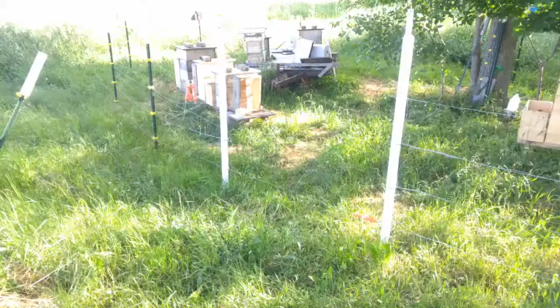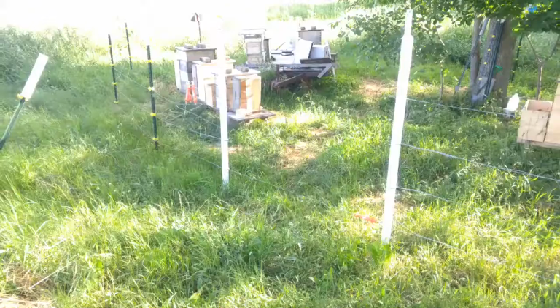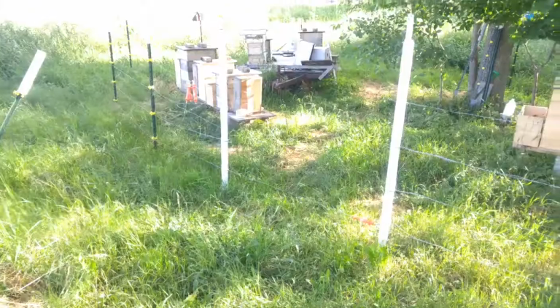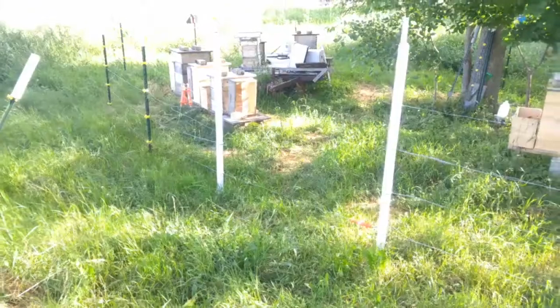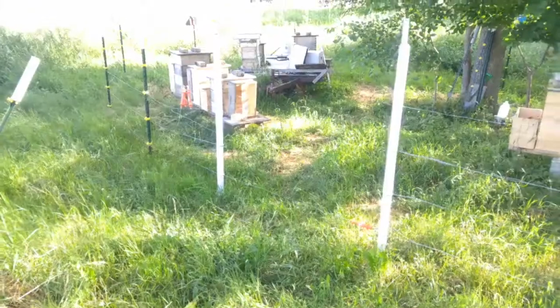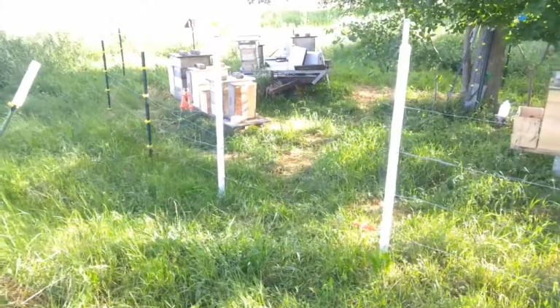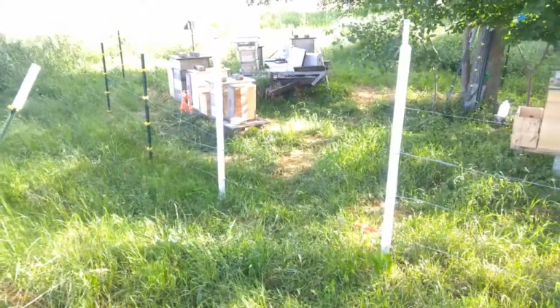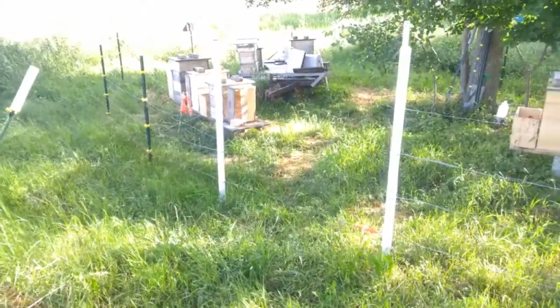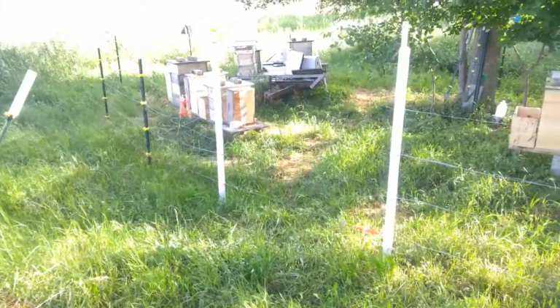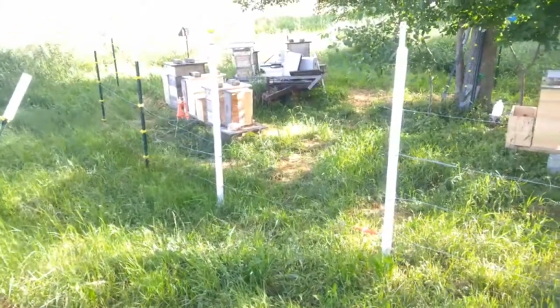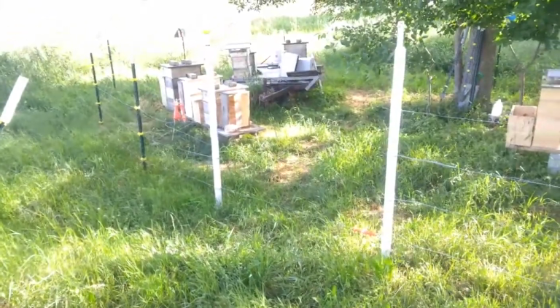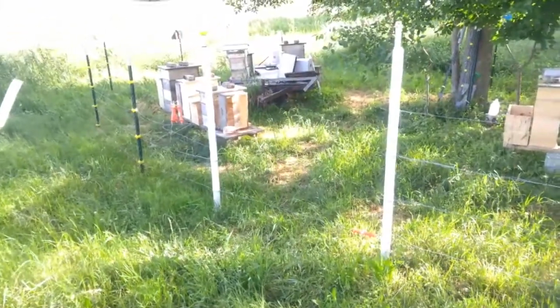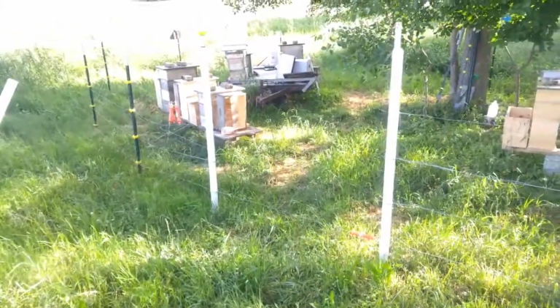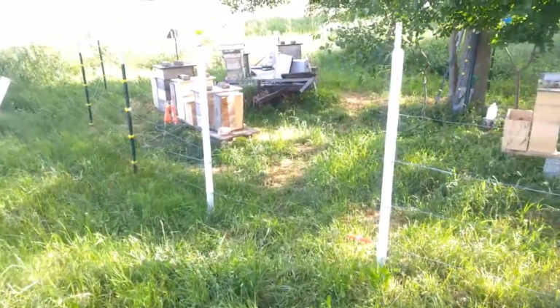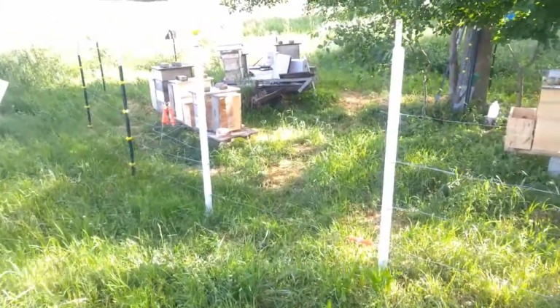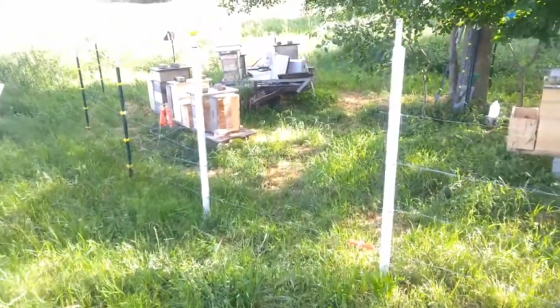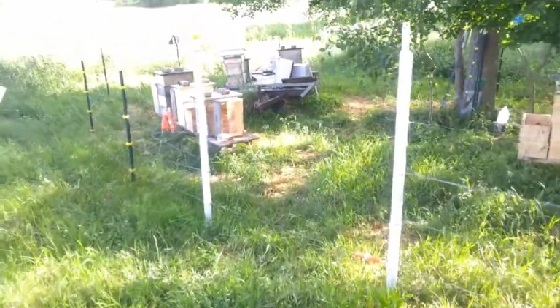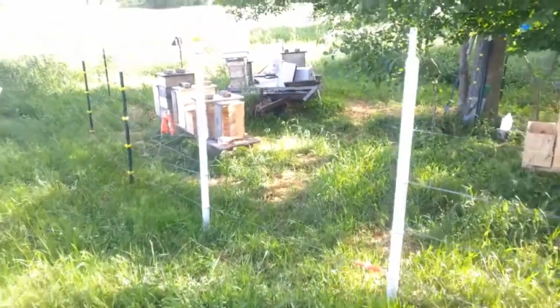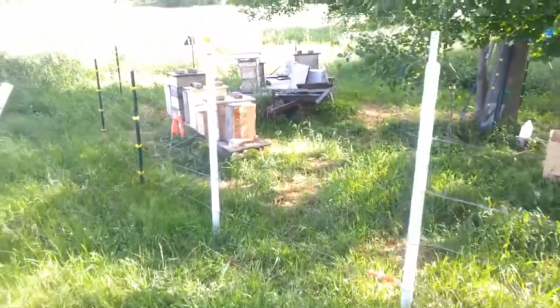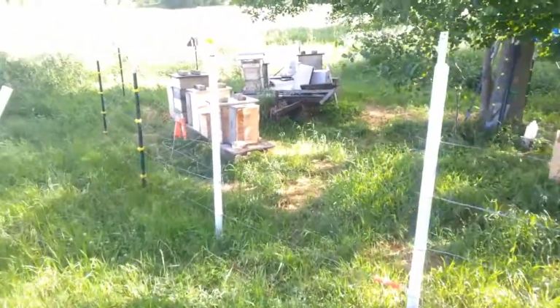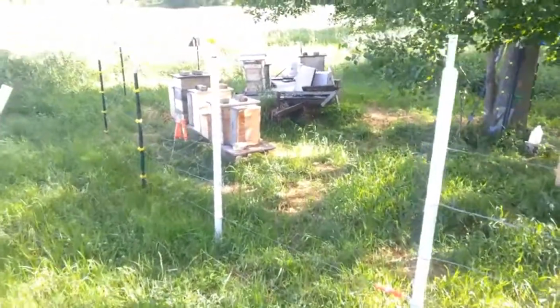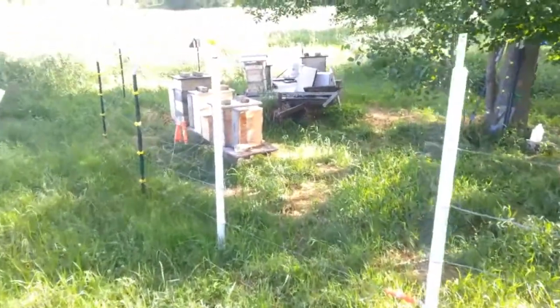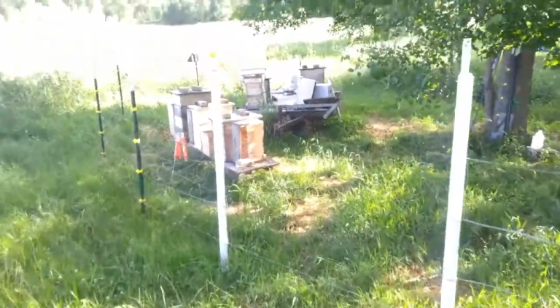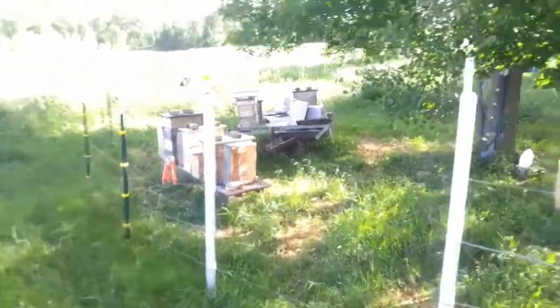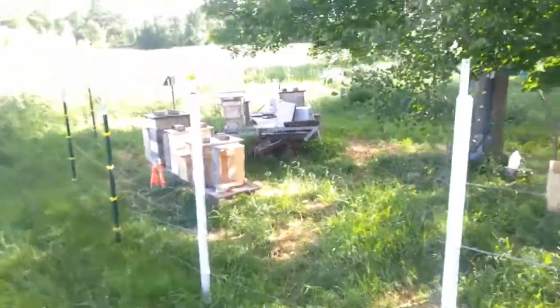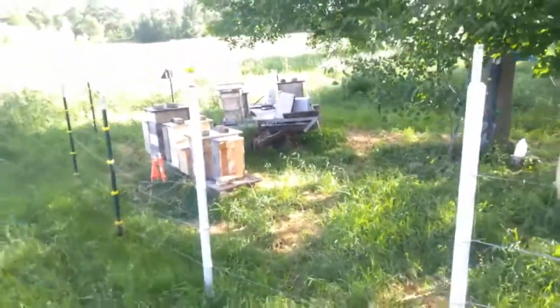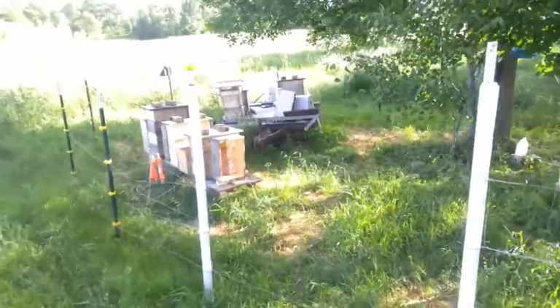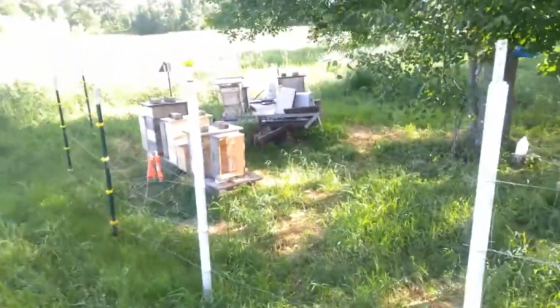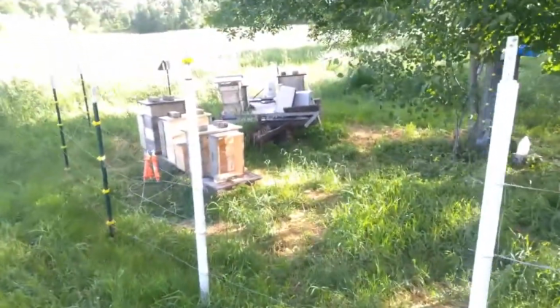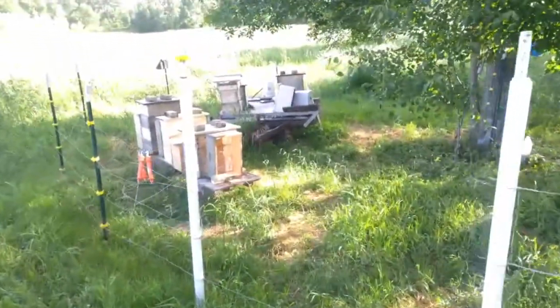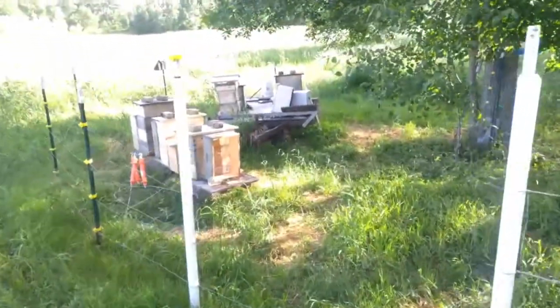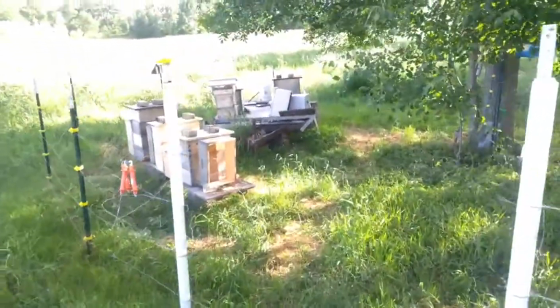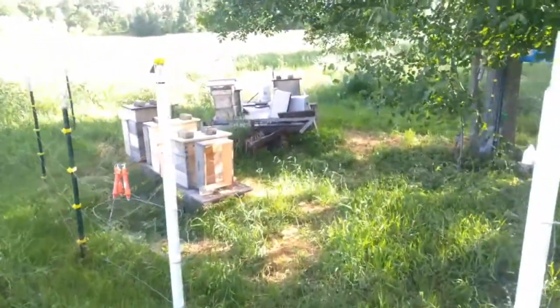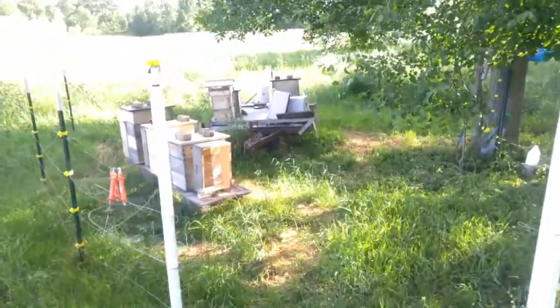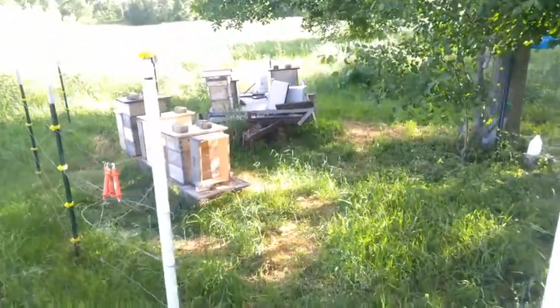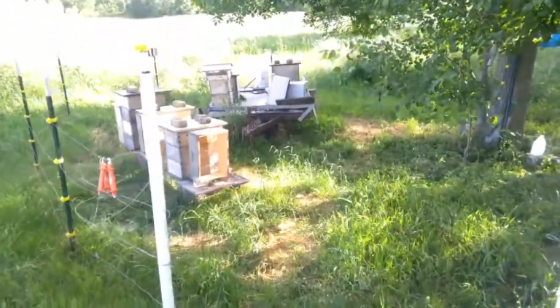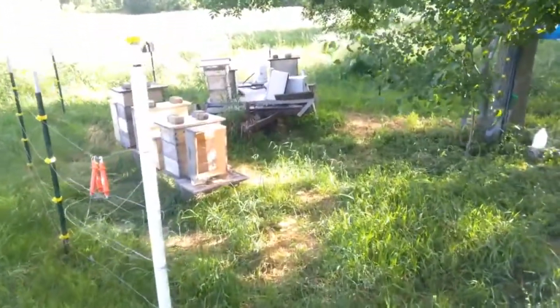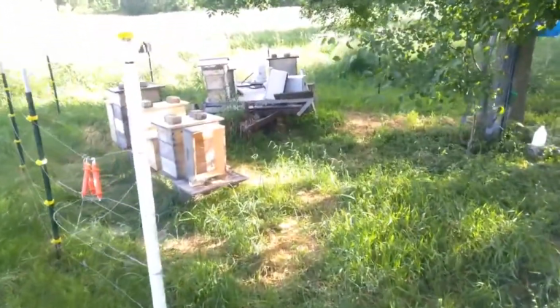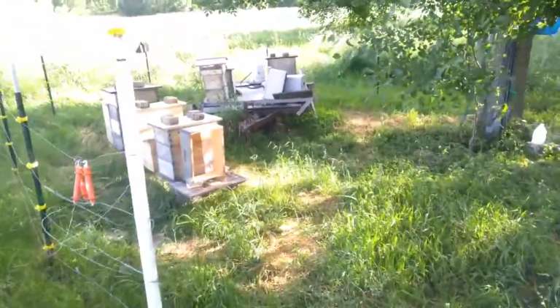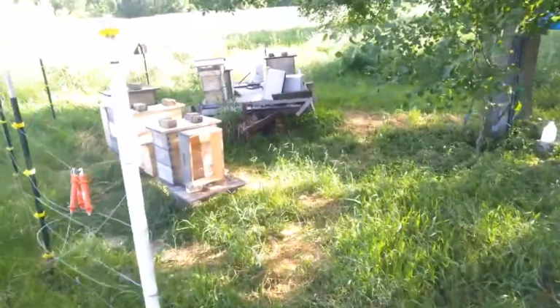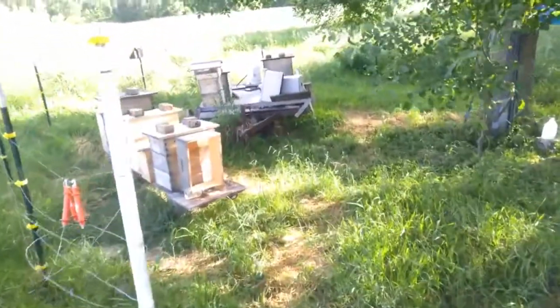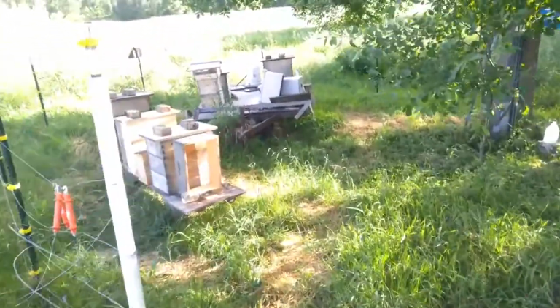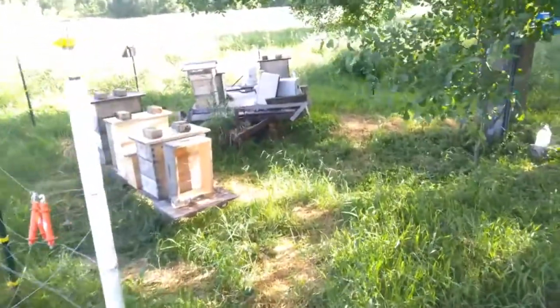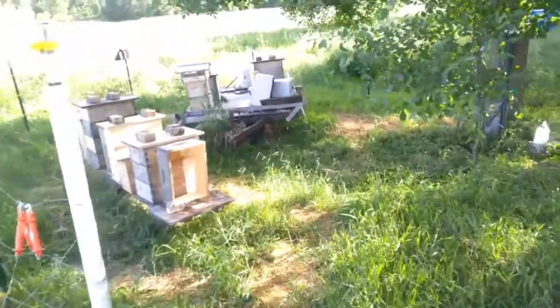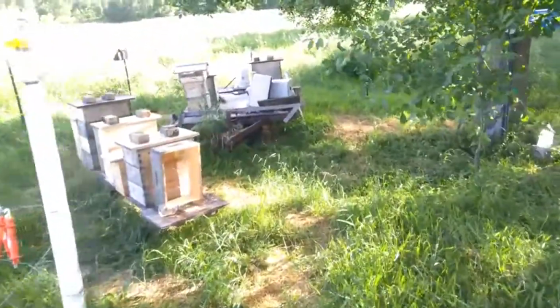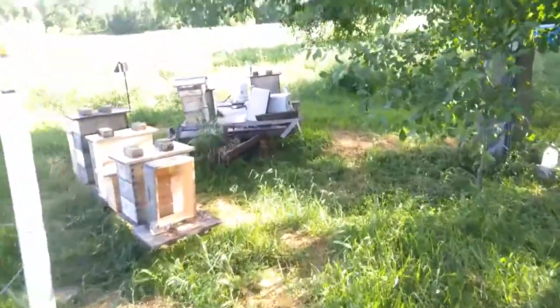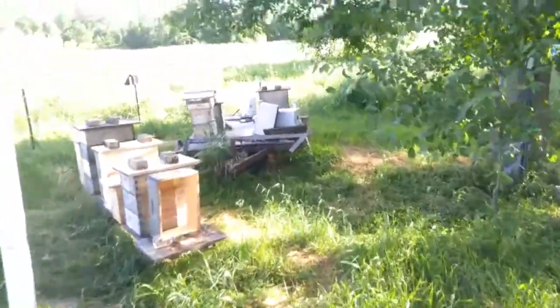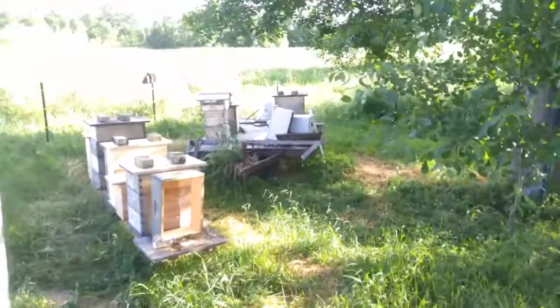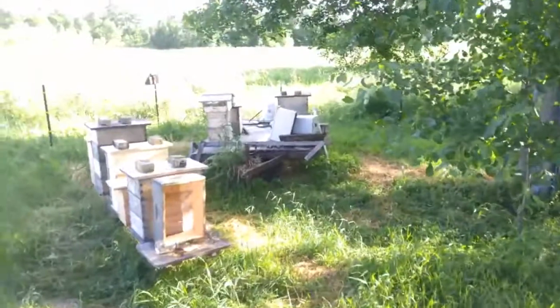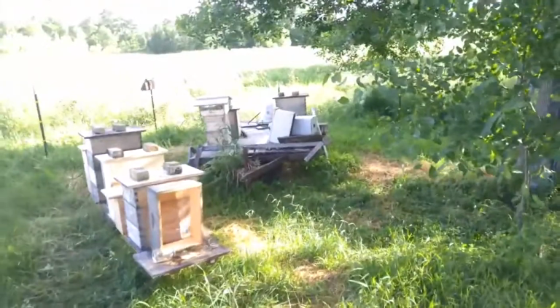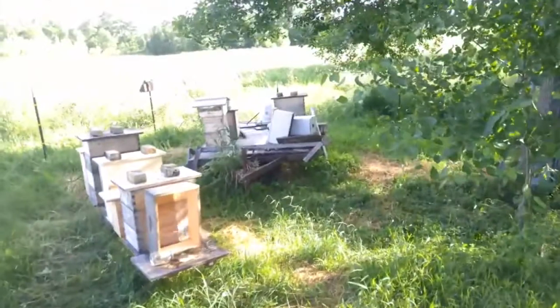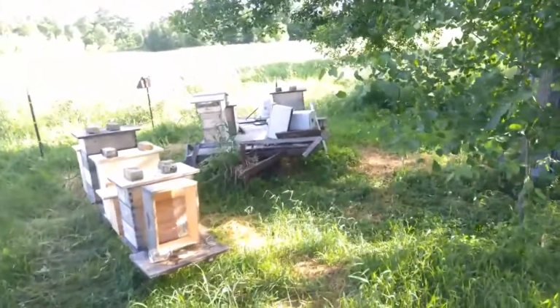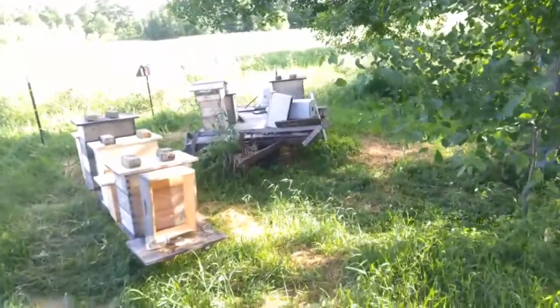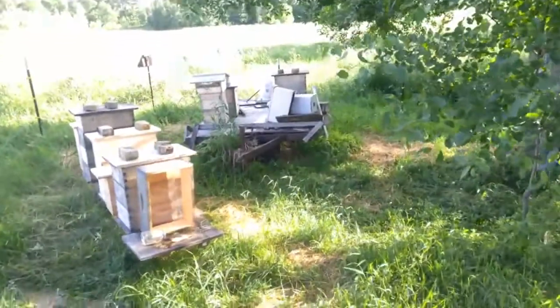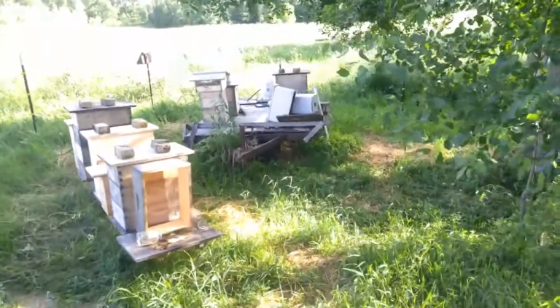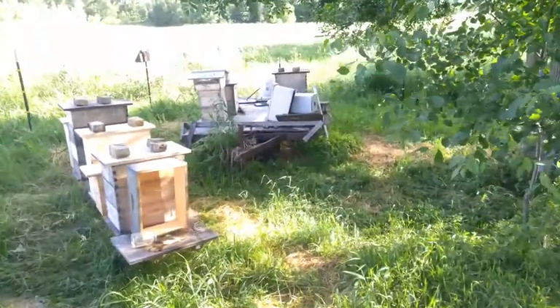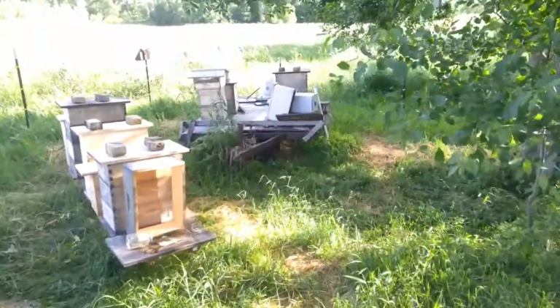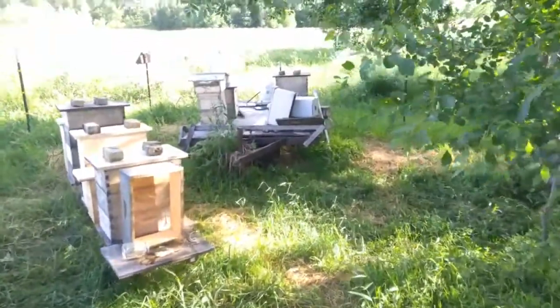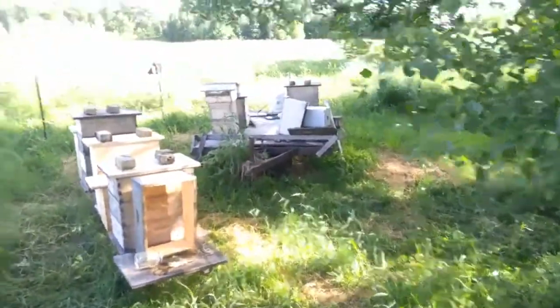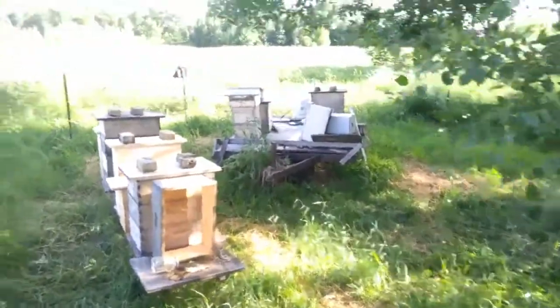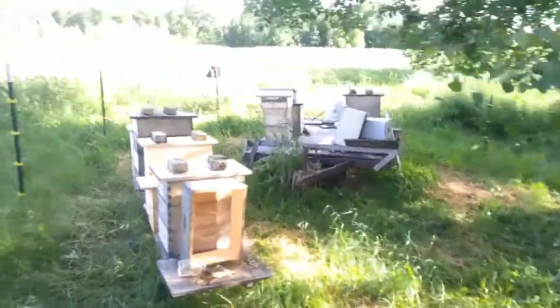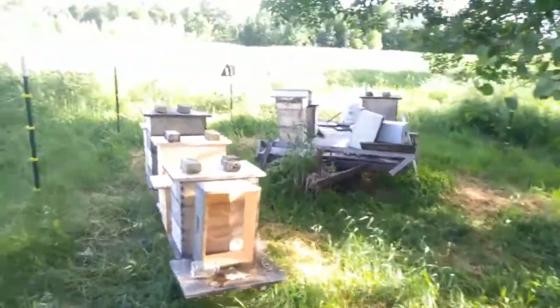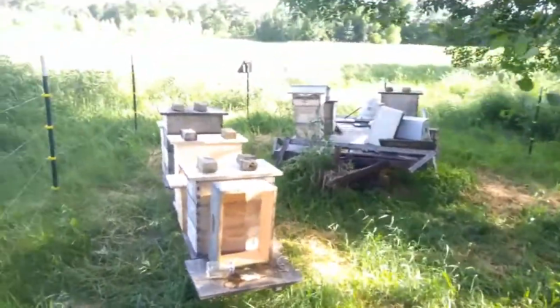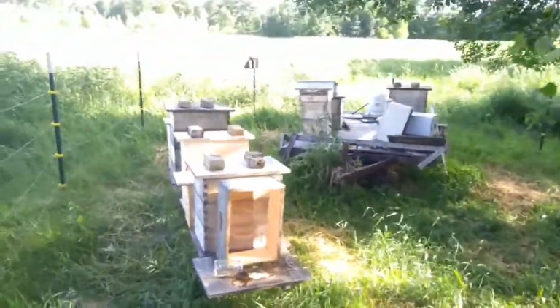All right, we're out here at the bee. The bee's here, got her all opened up.